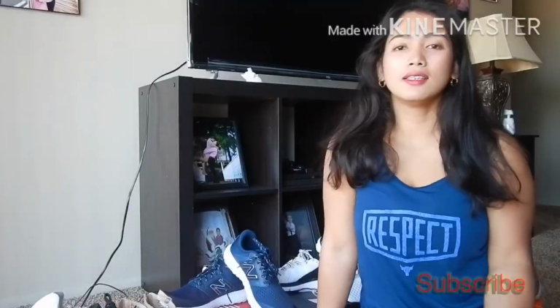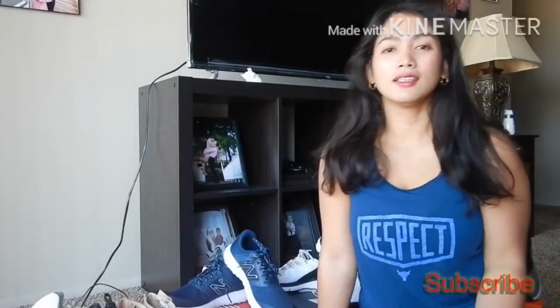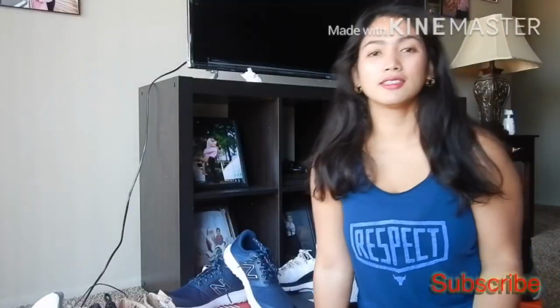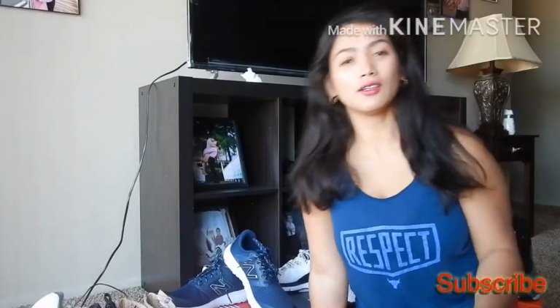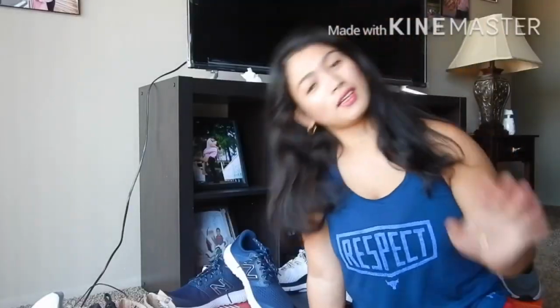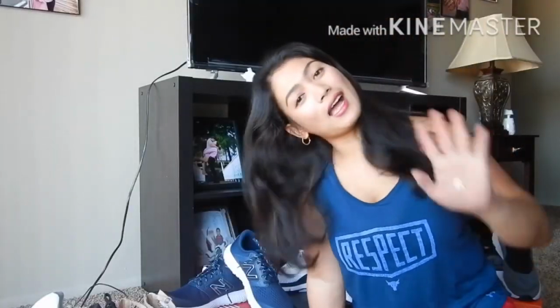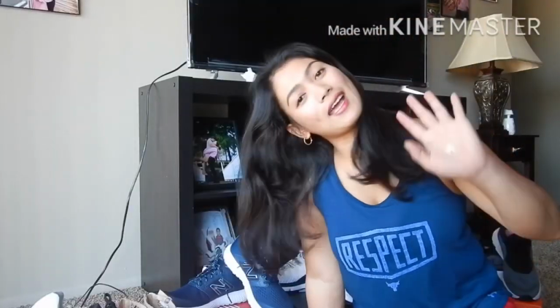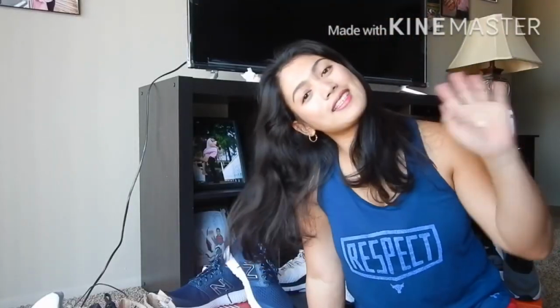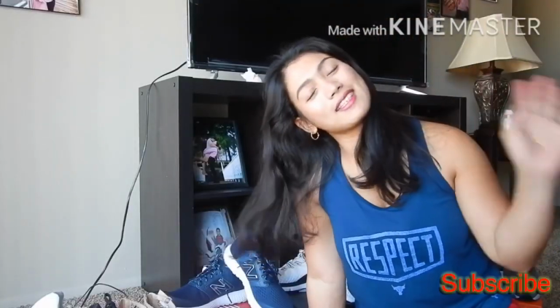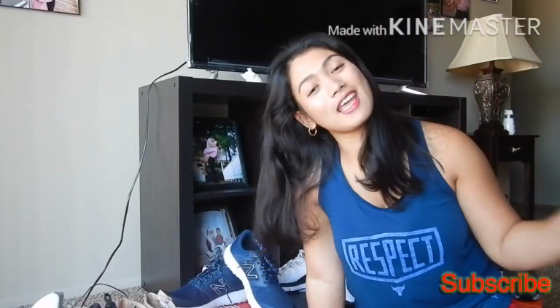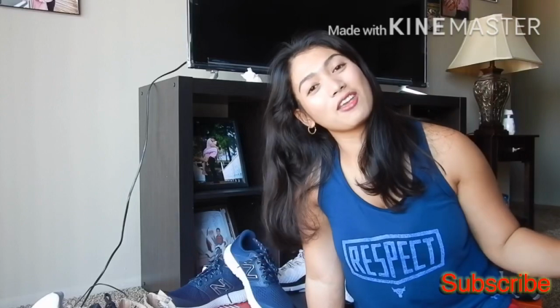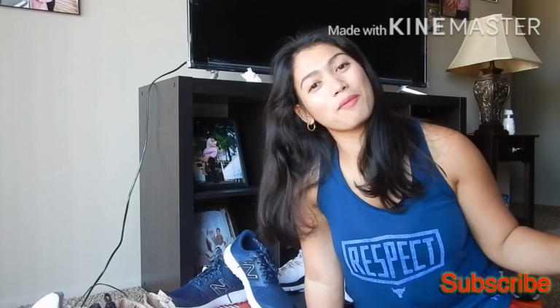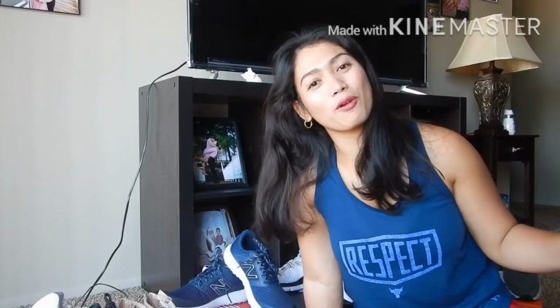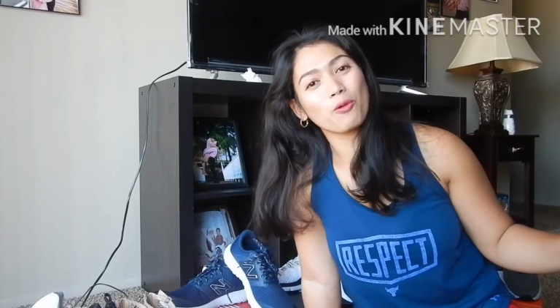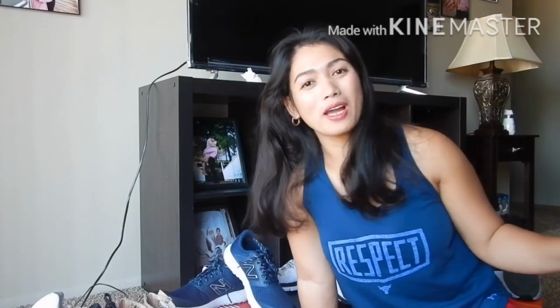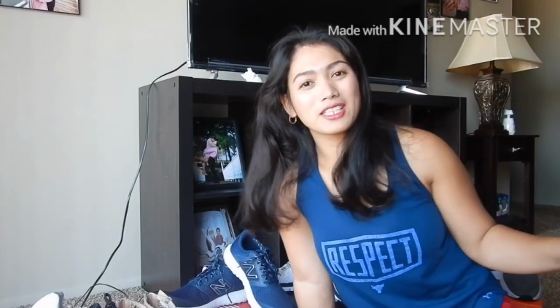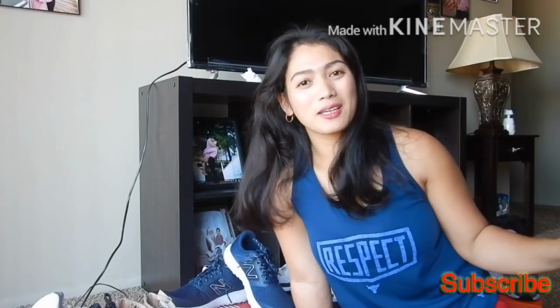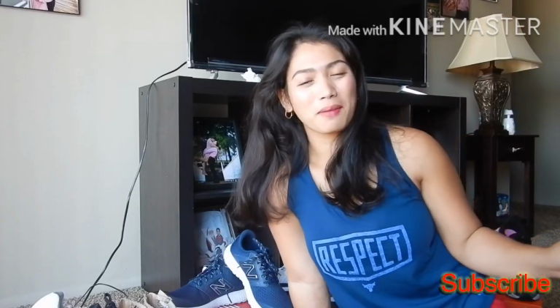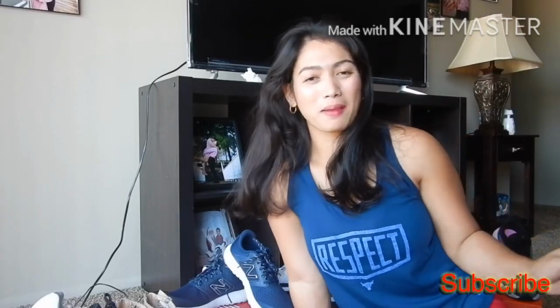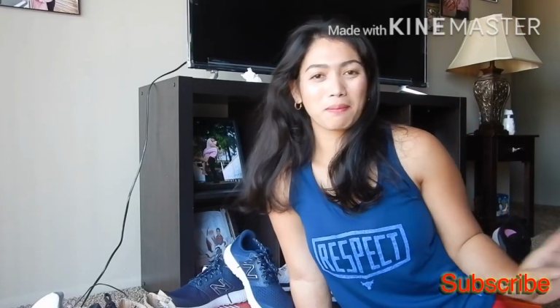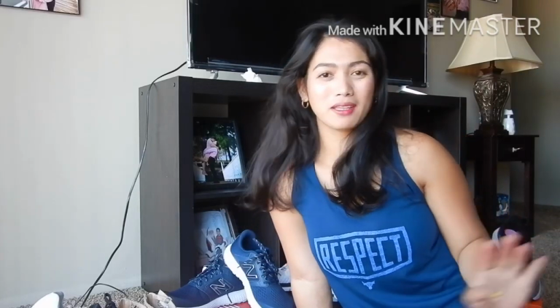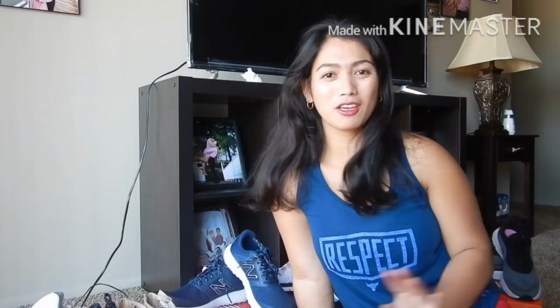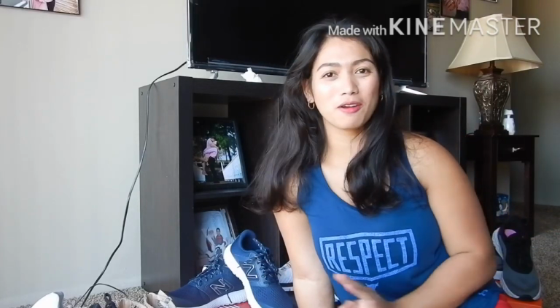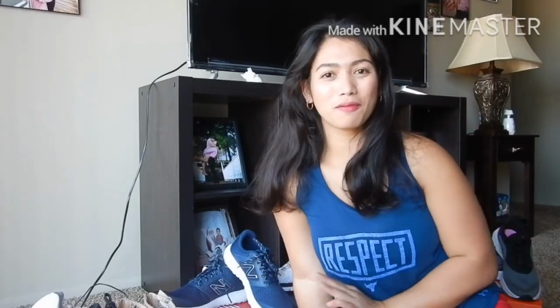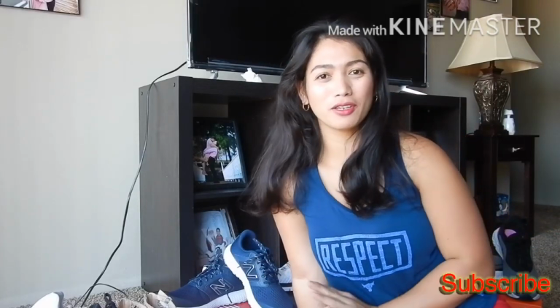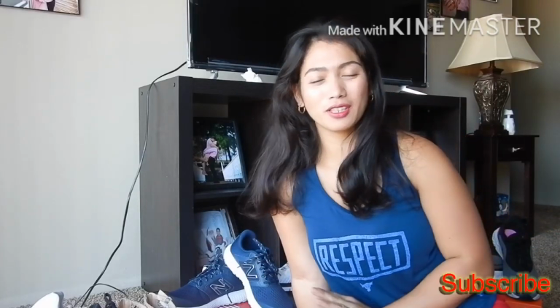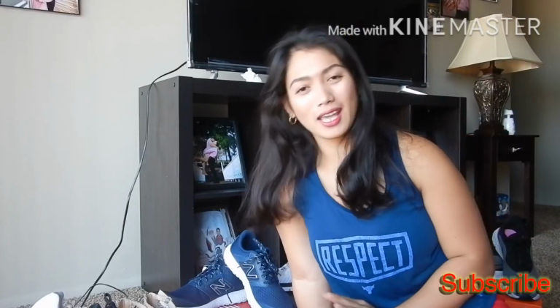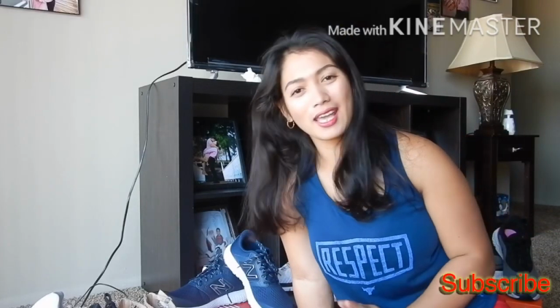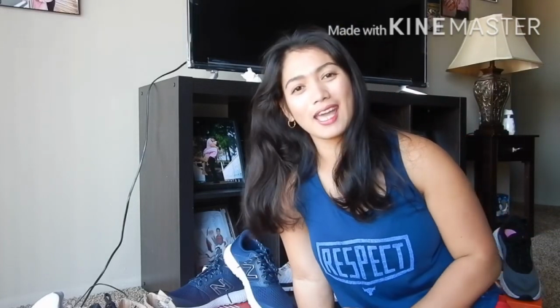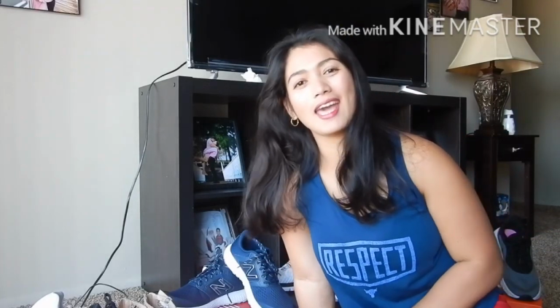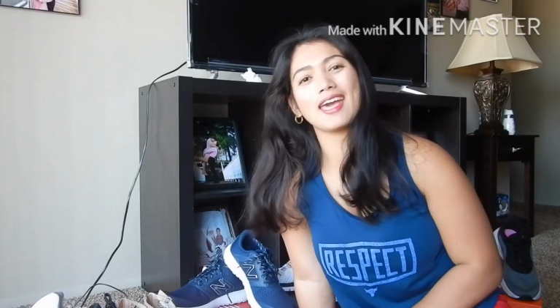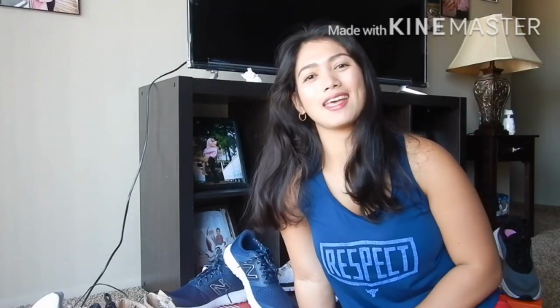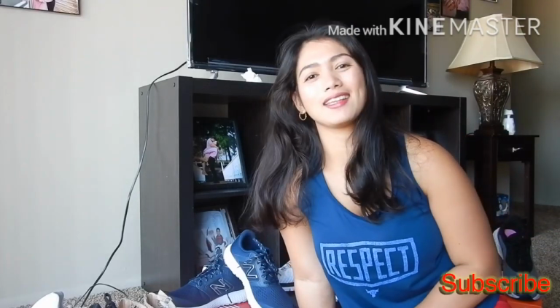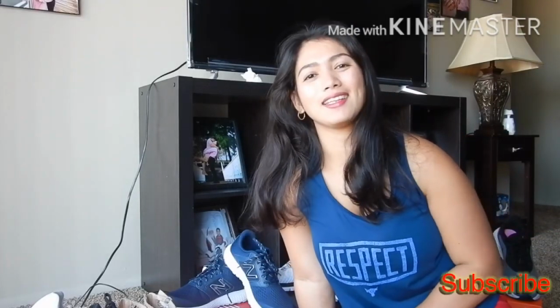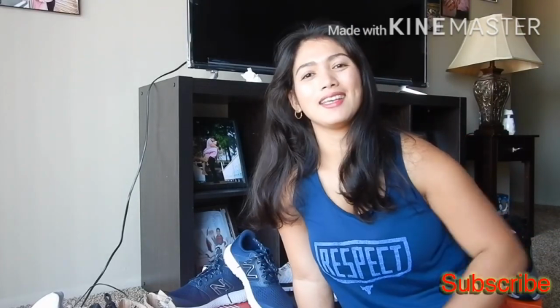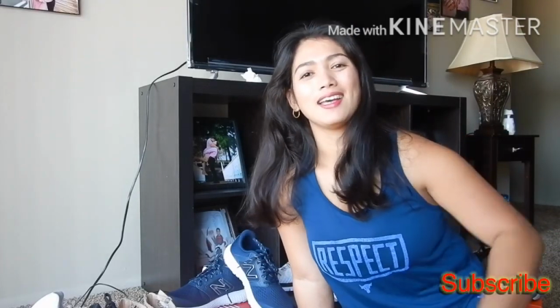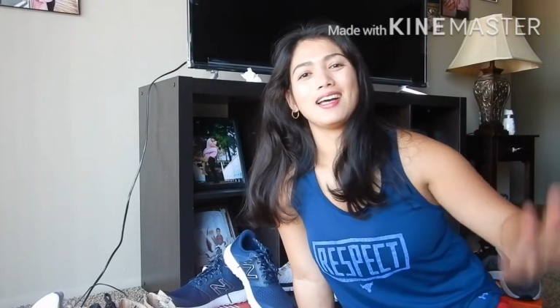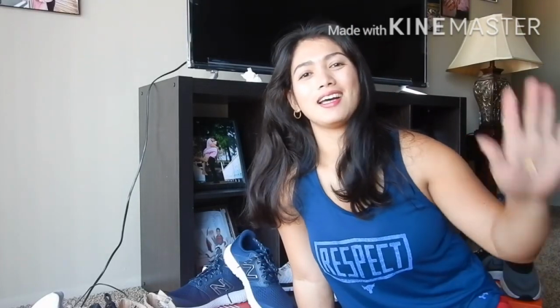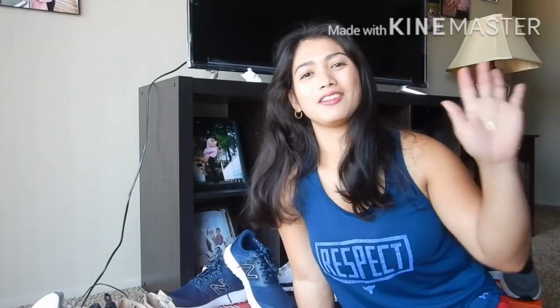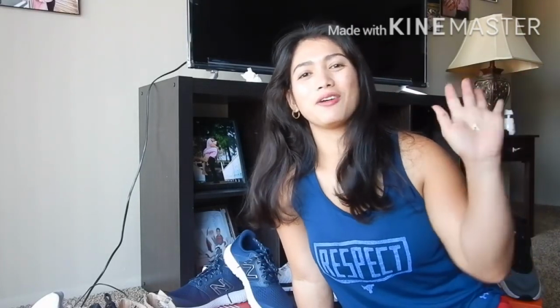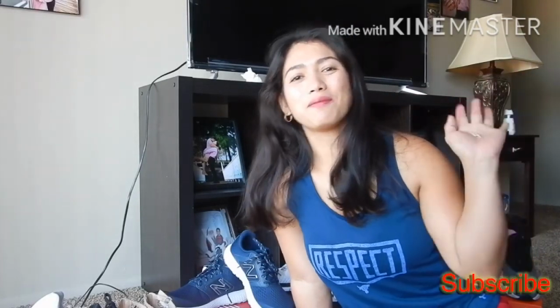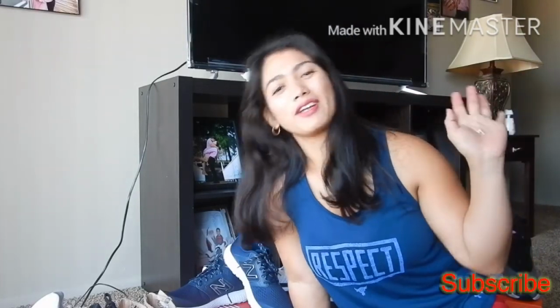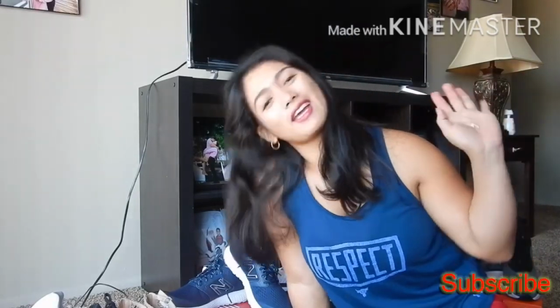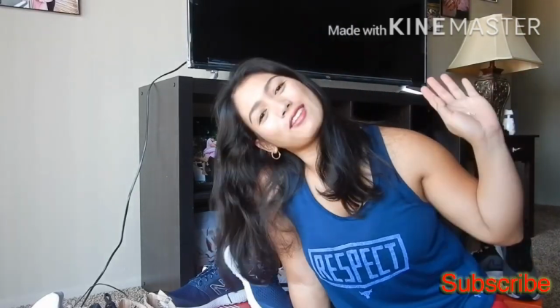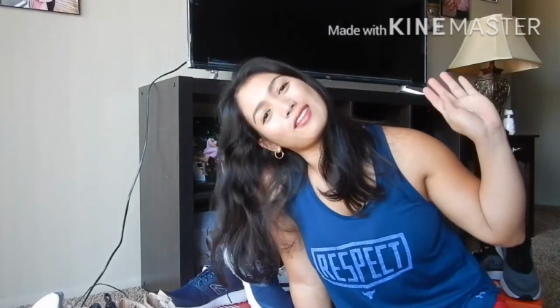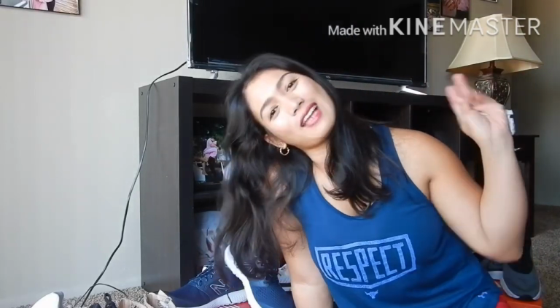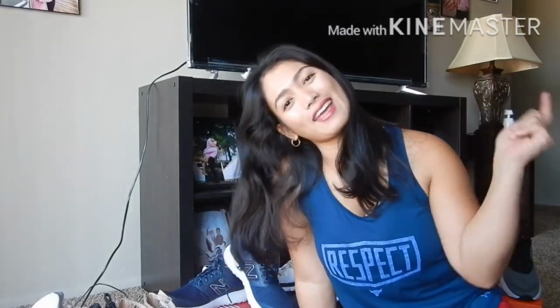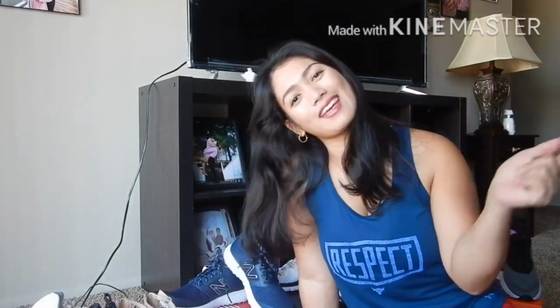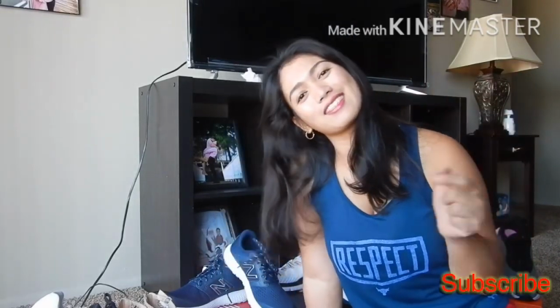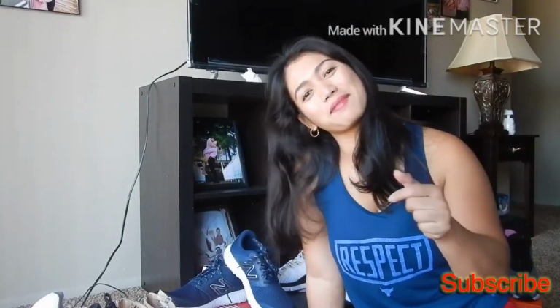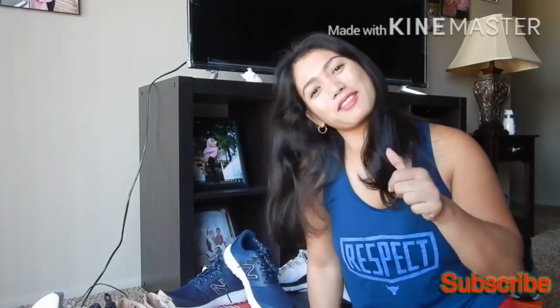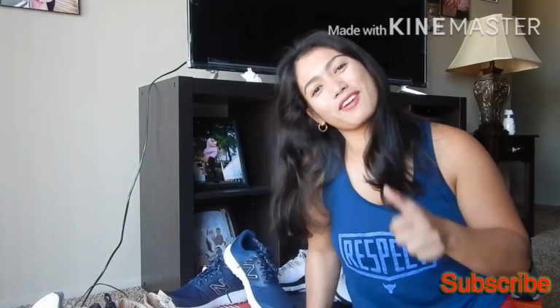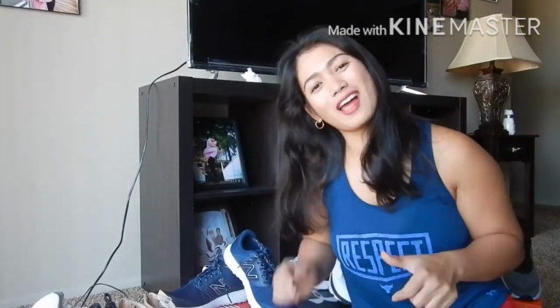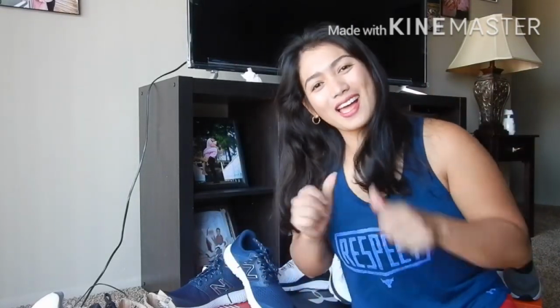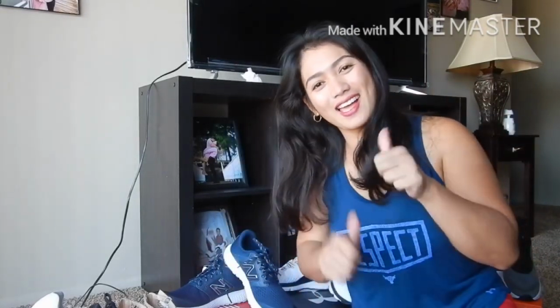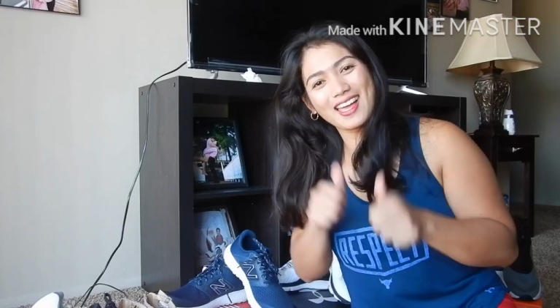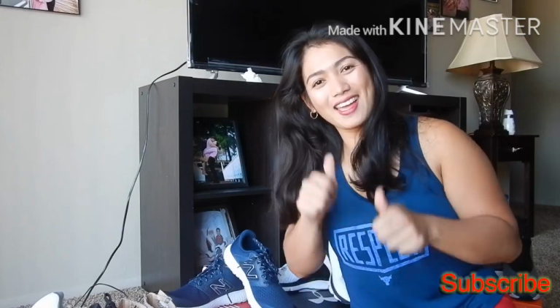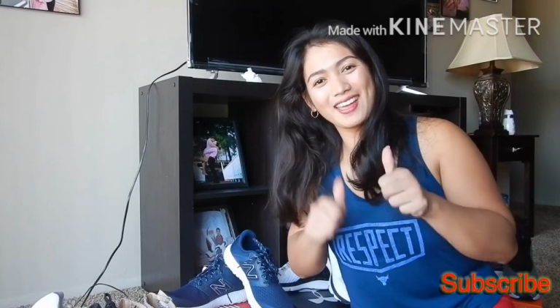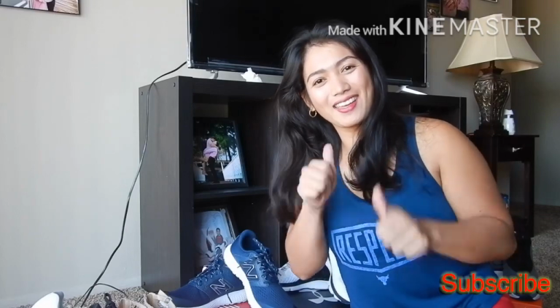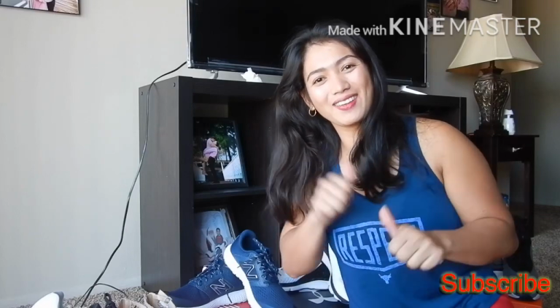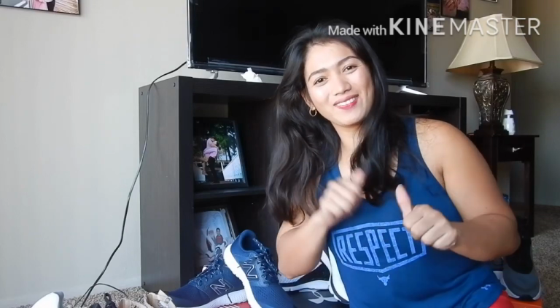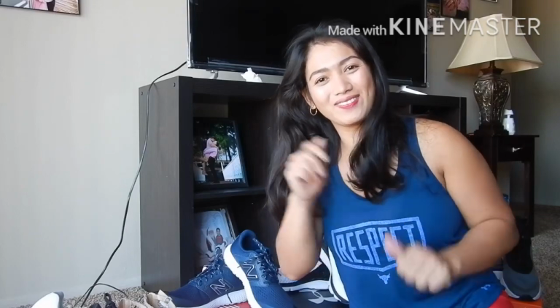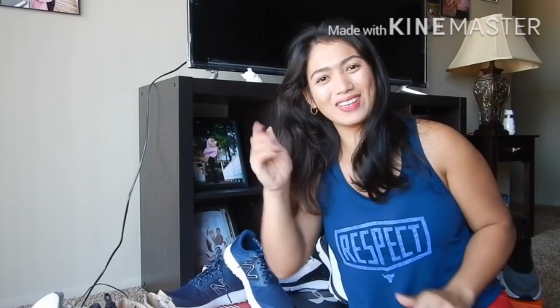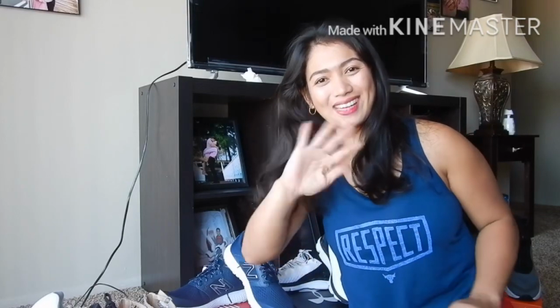So guys, thank you for watching my video for today and don't forget to like and subscribe. Bye!